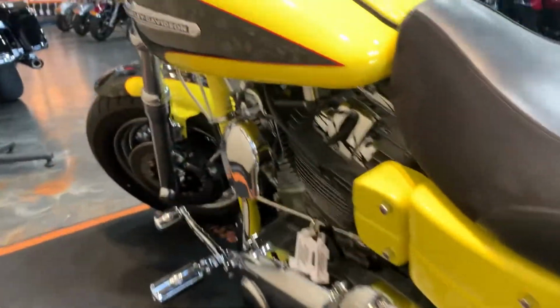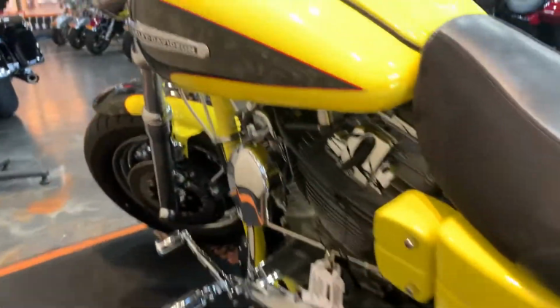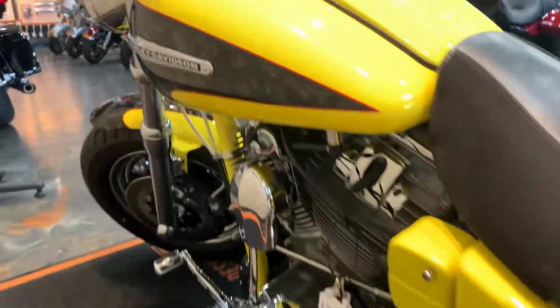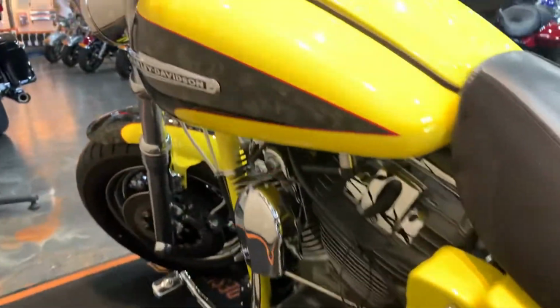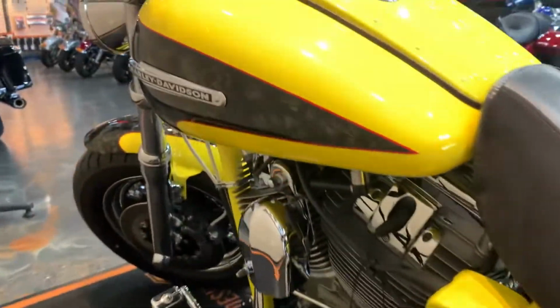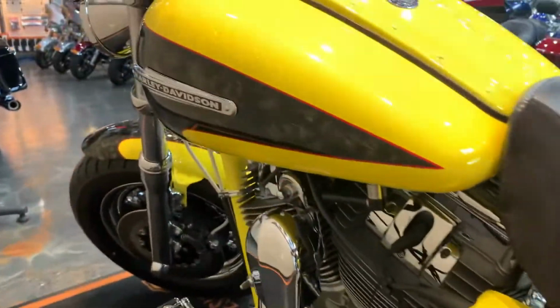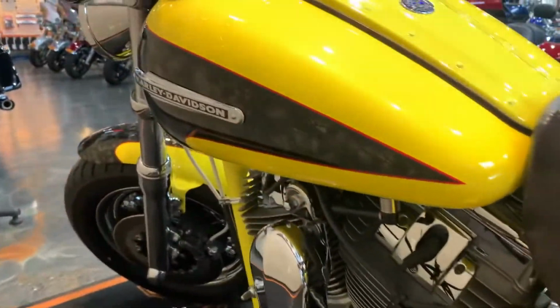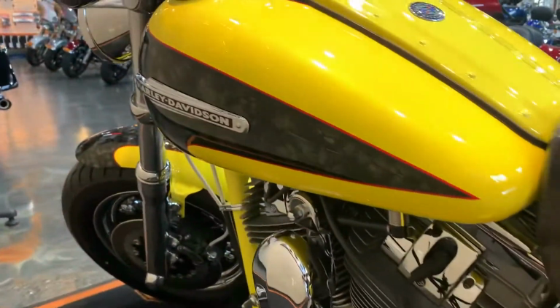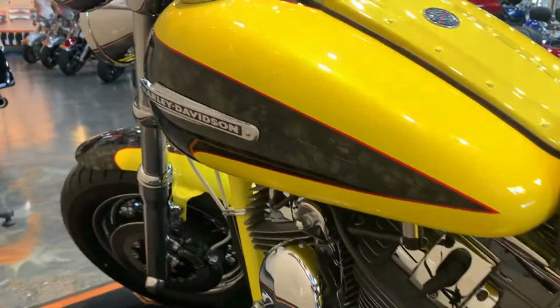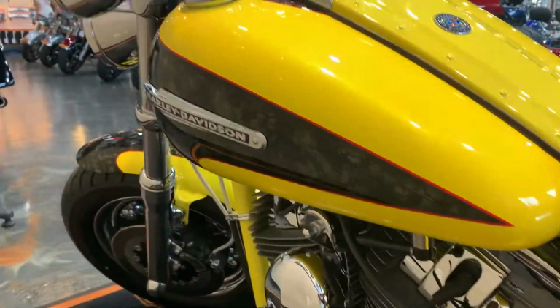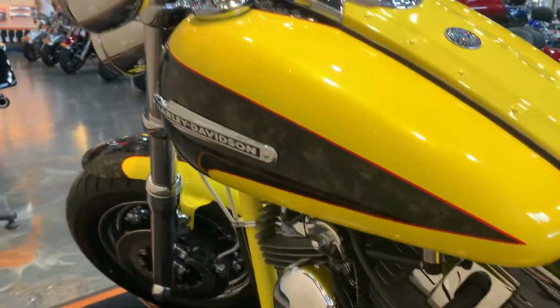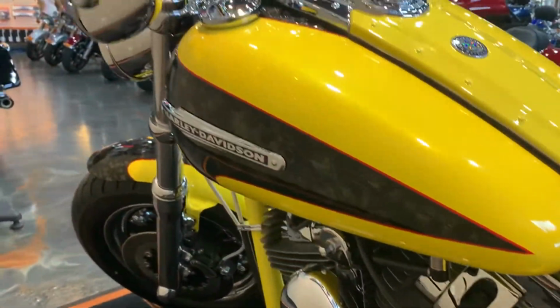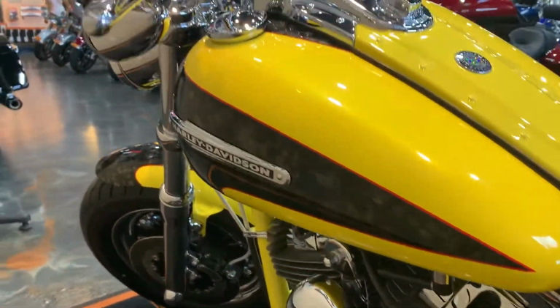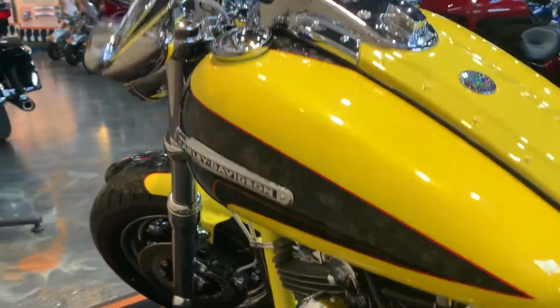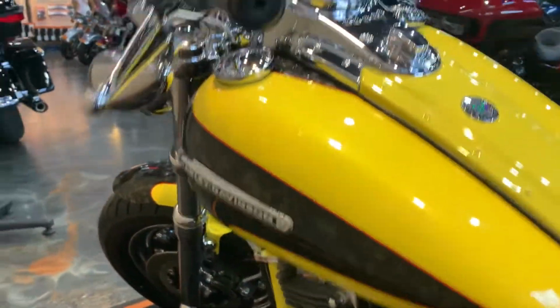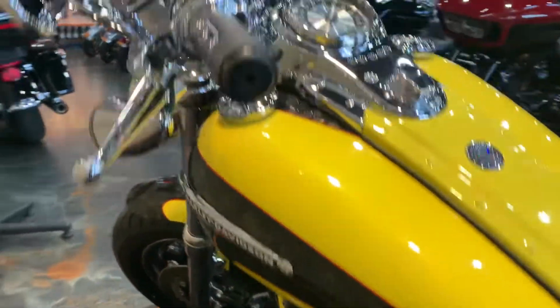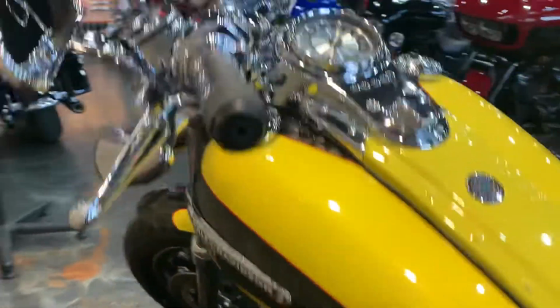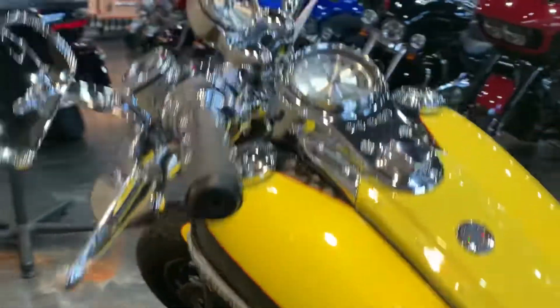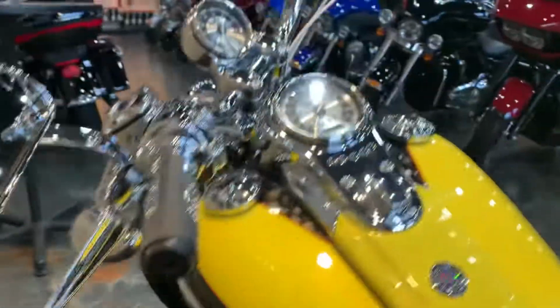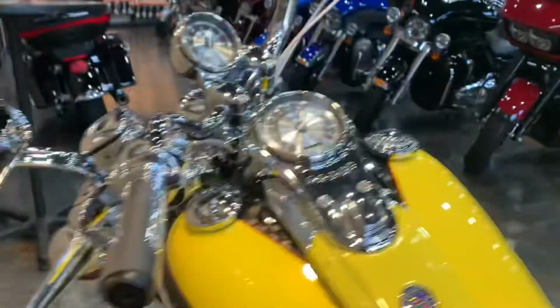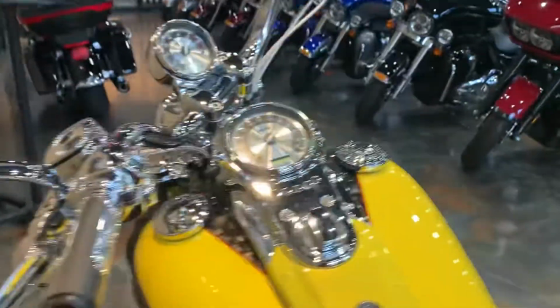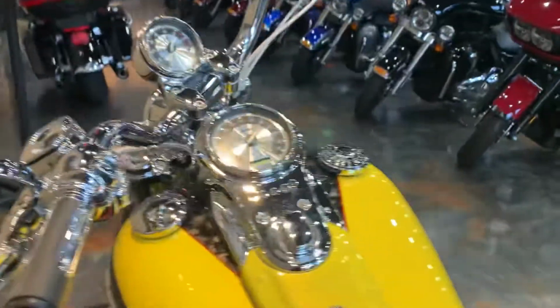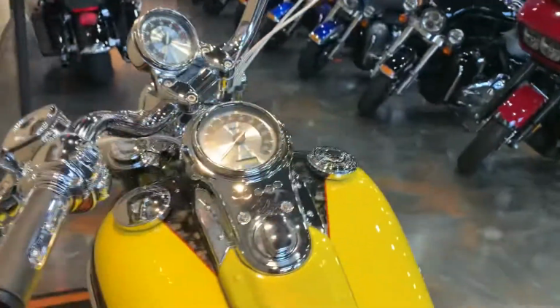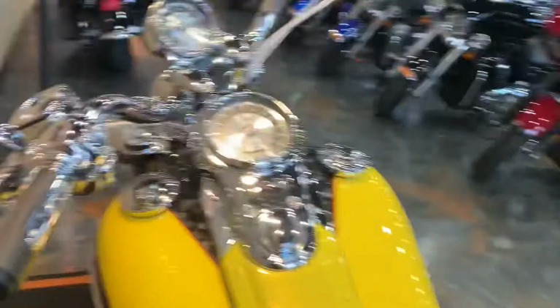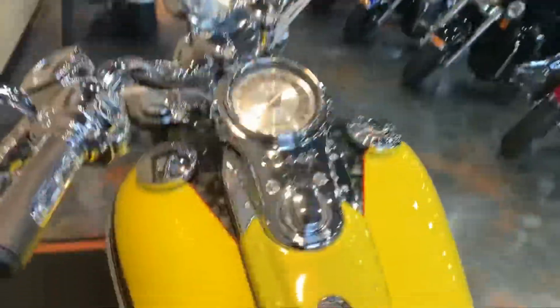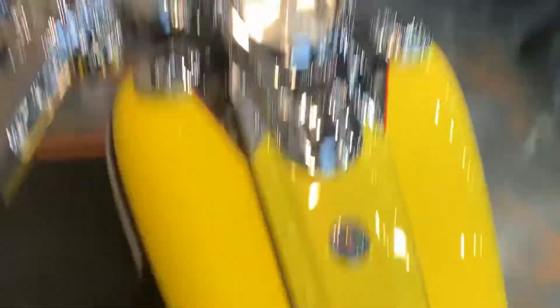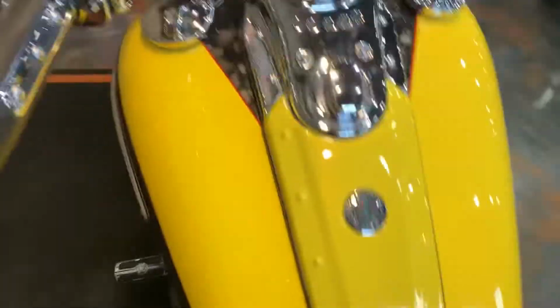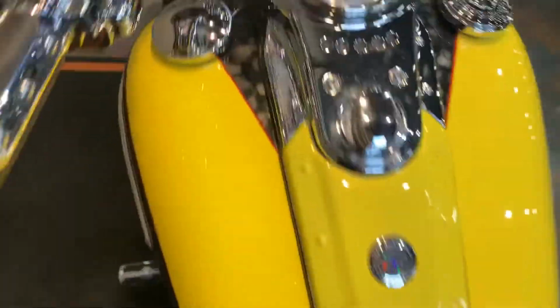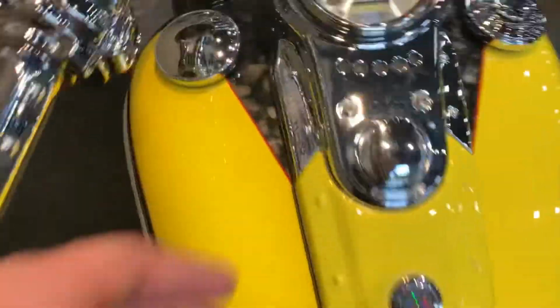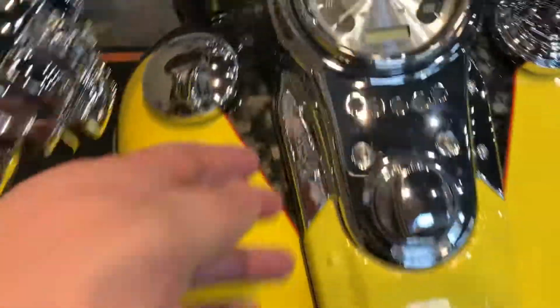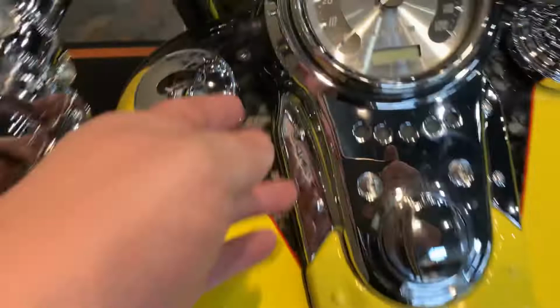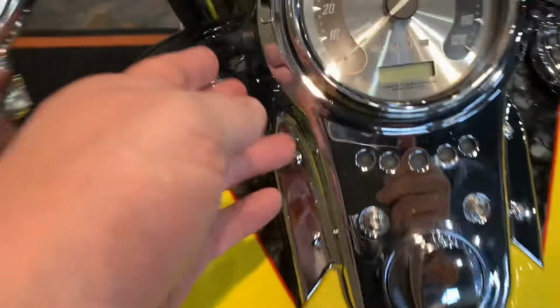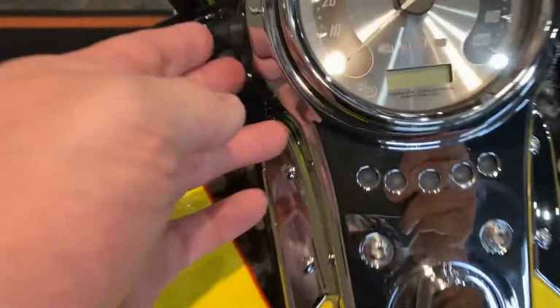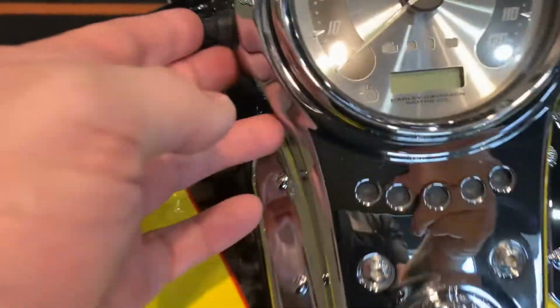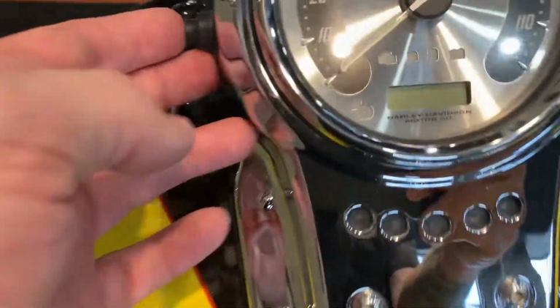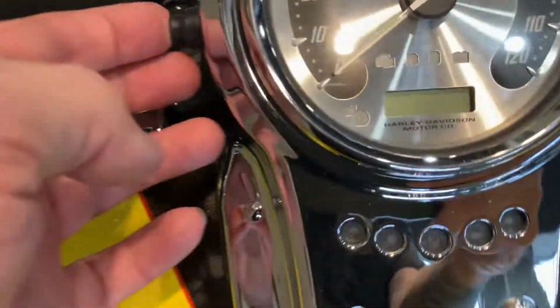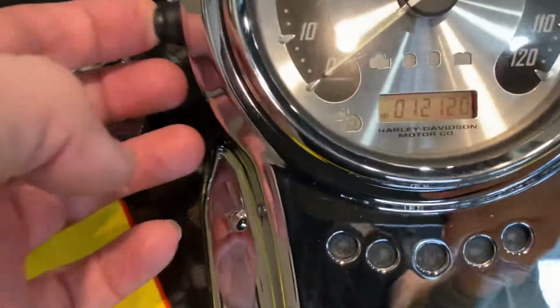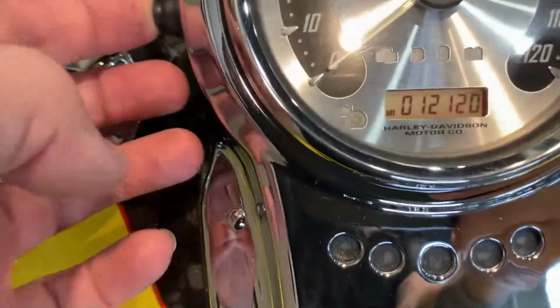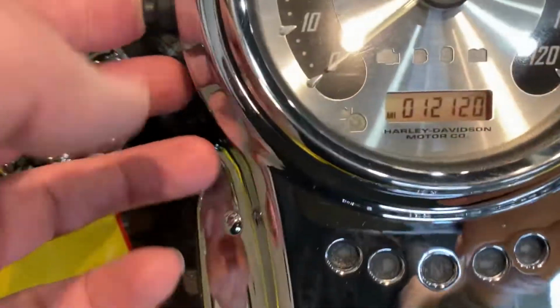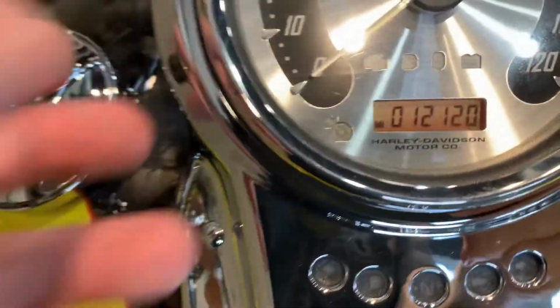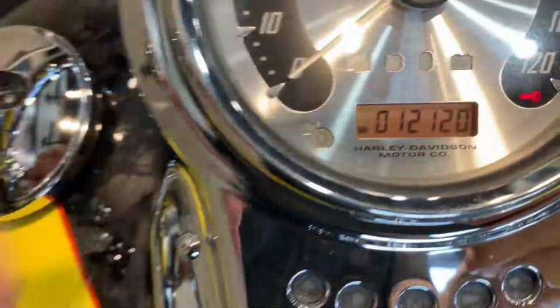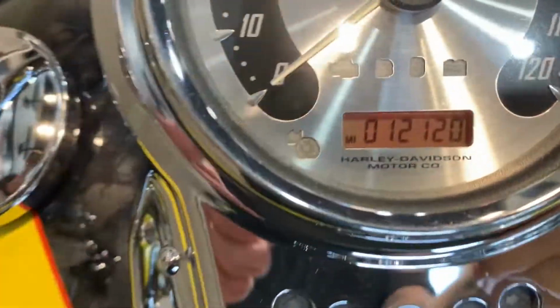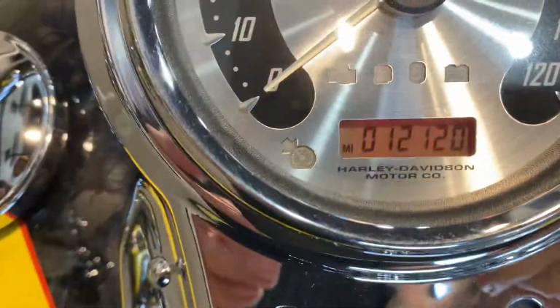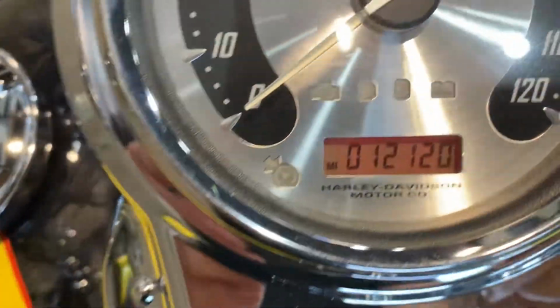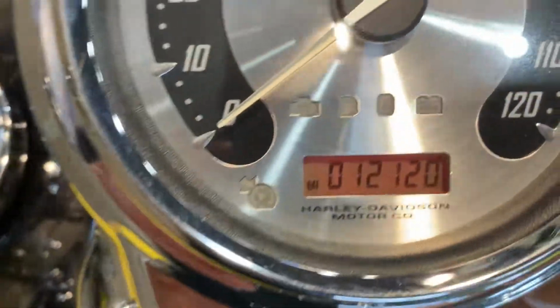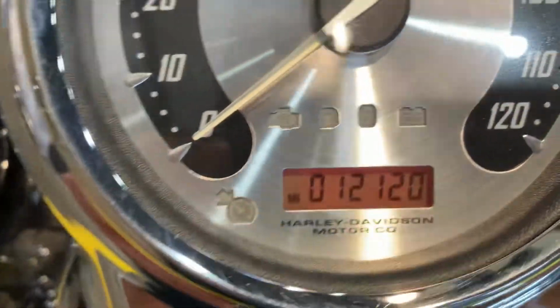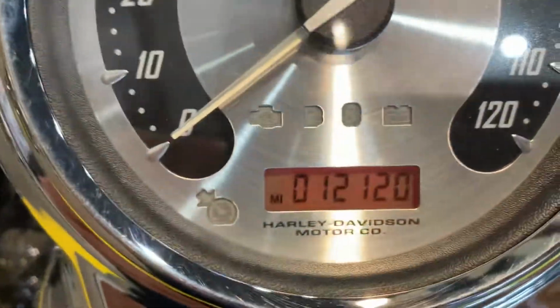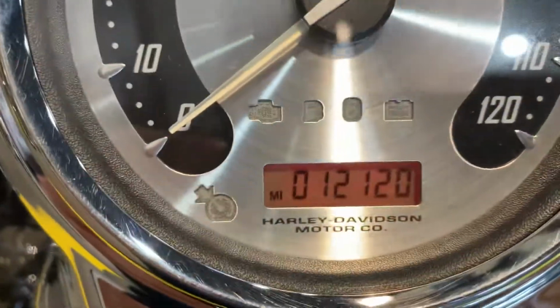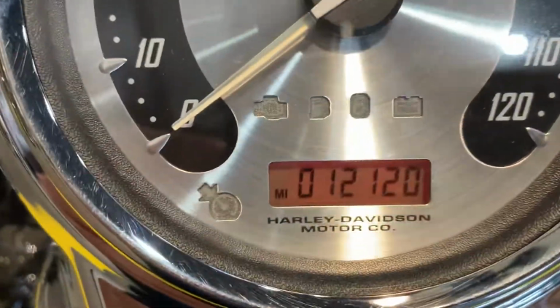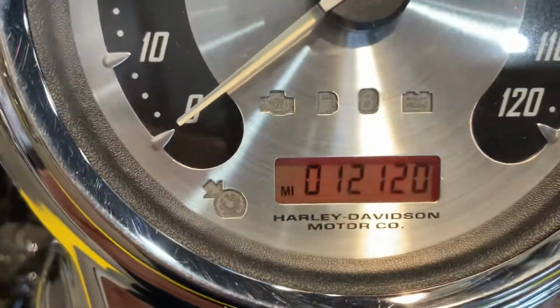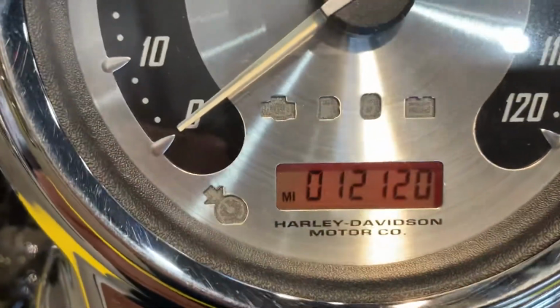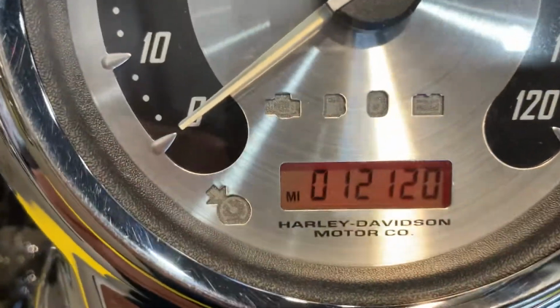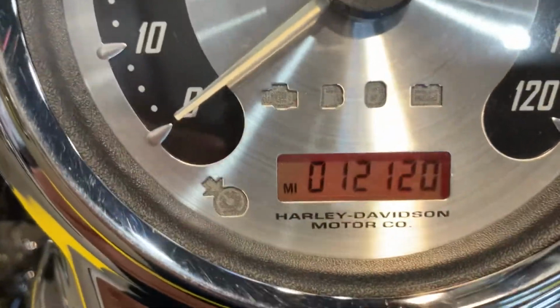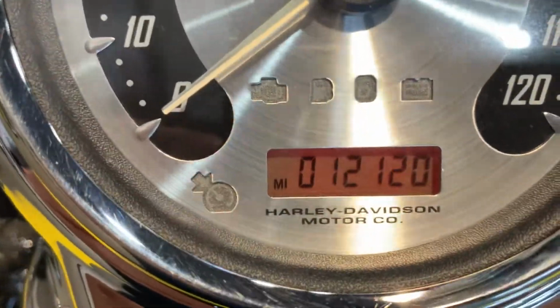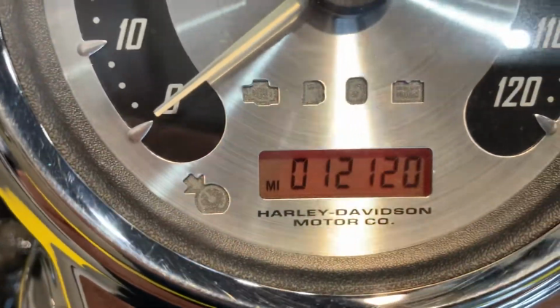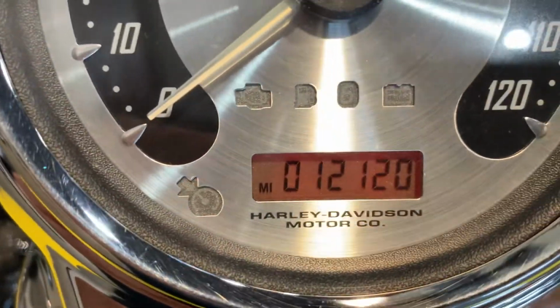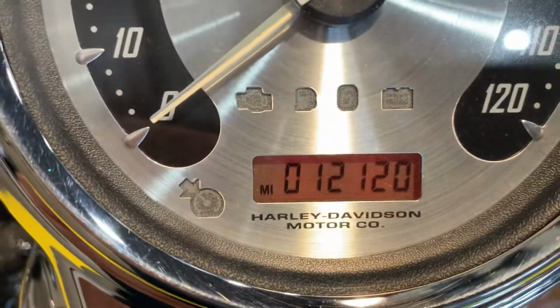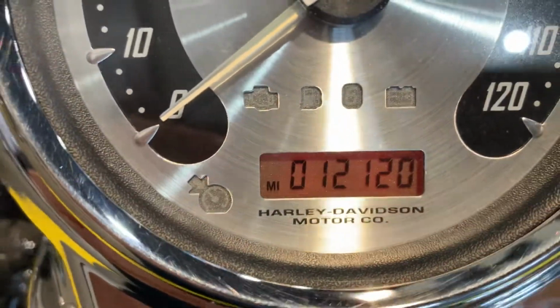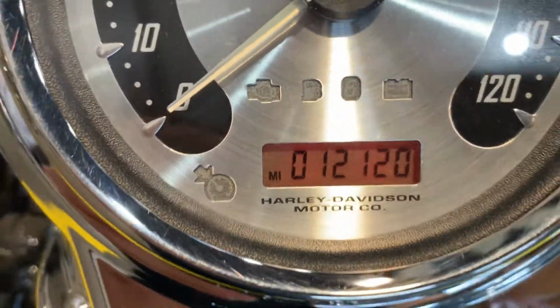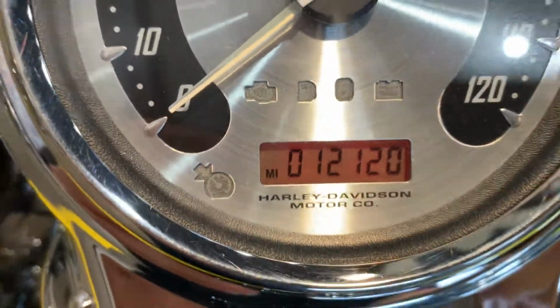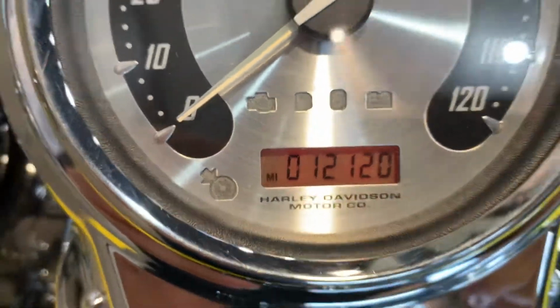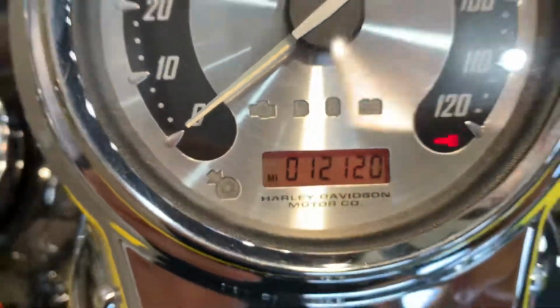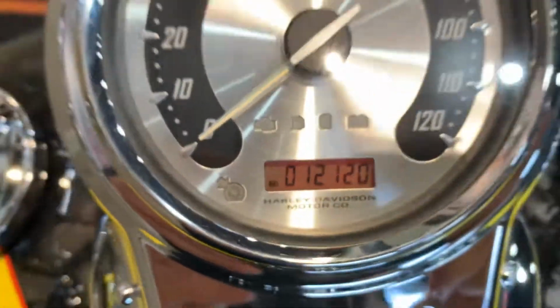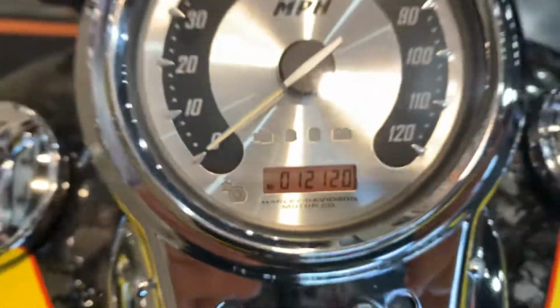Bike's in great condition. Only 12,000 miles.